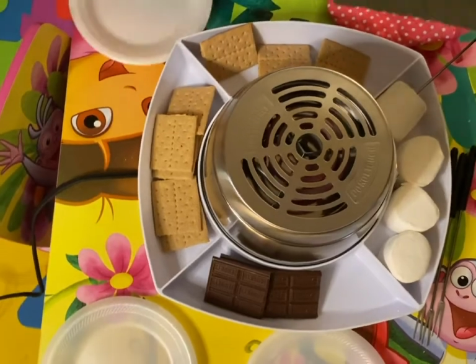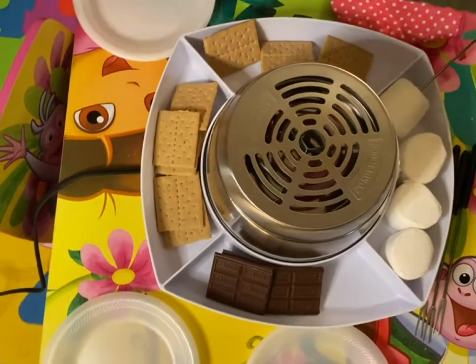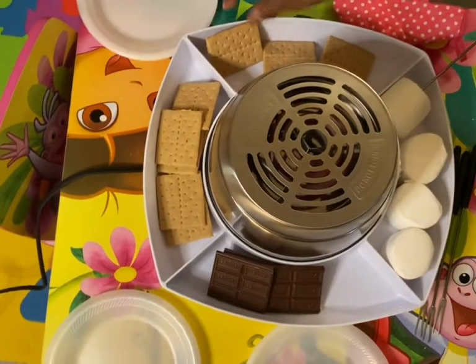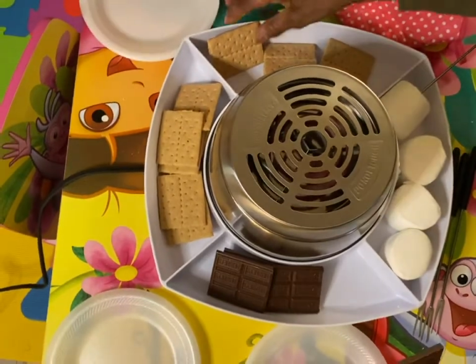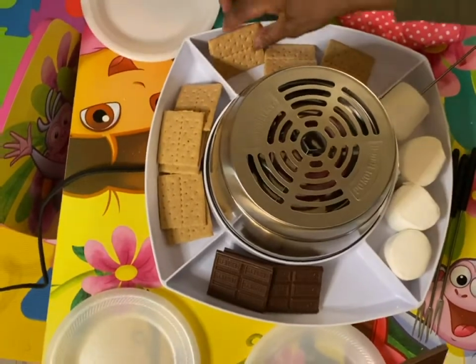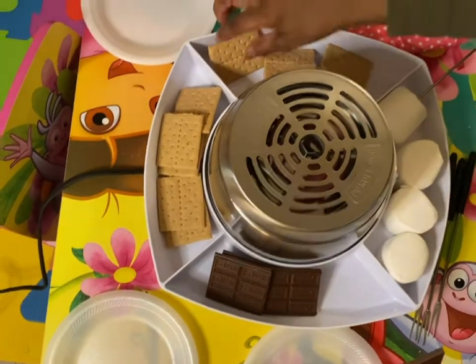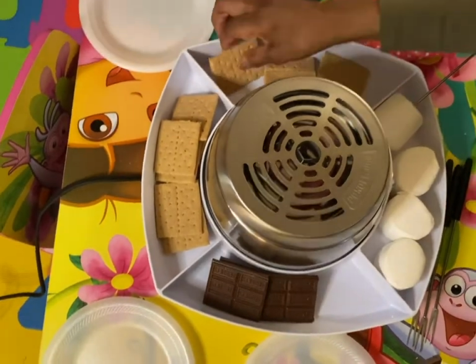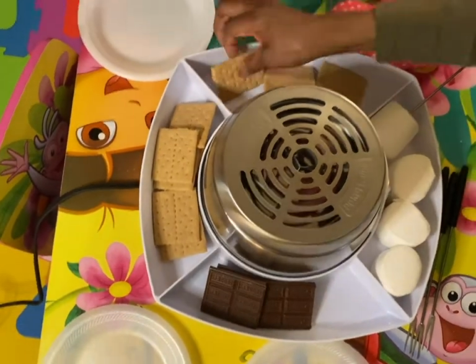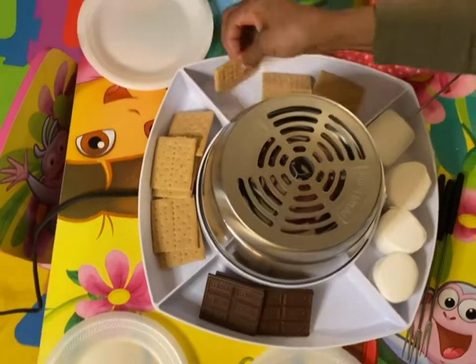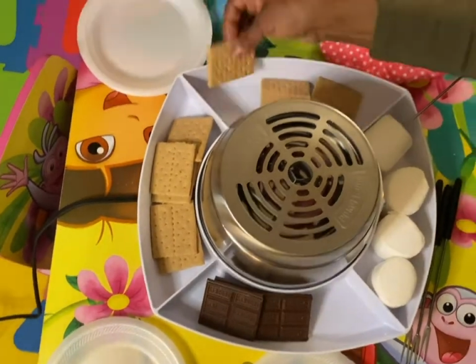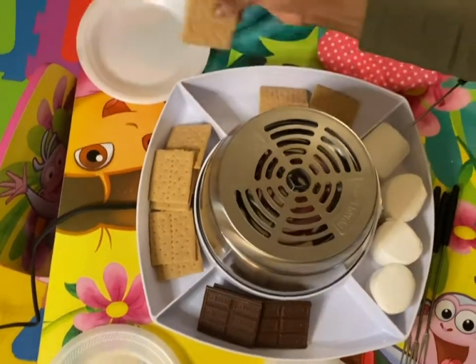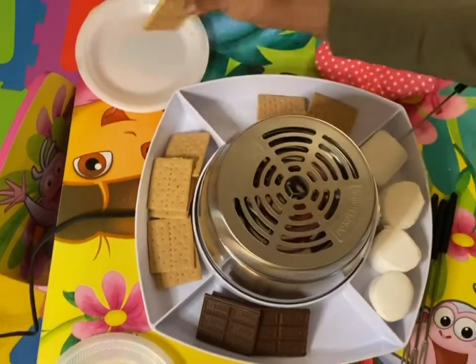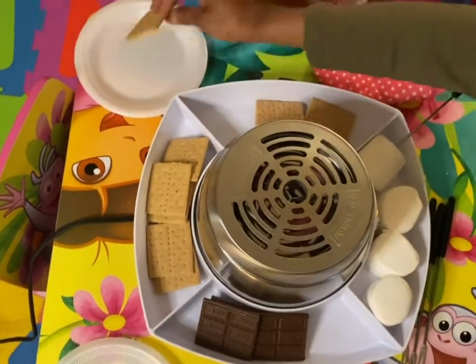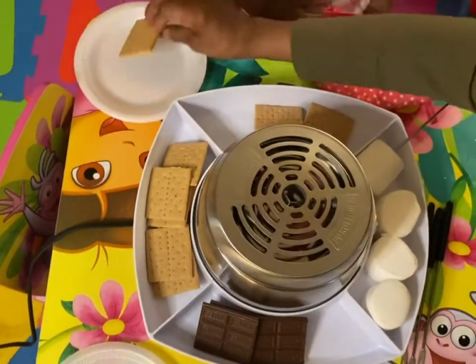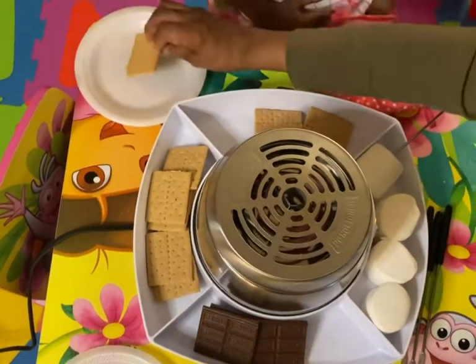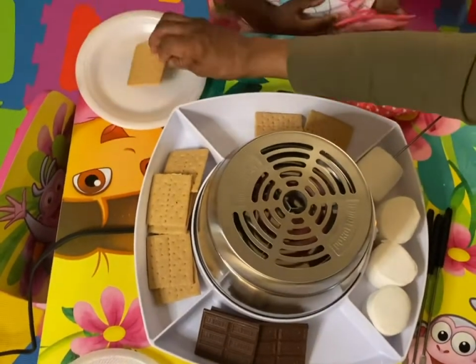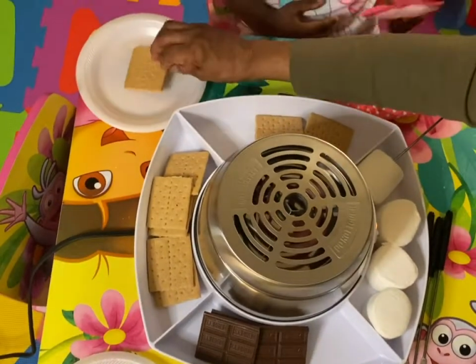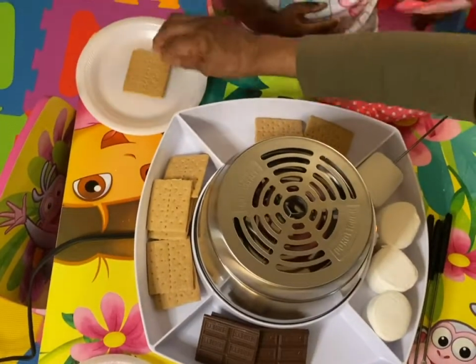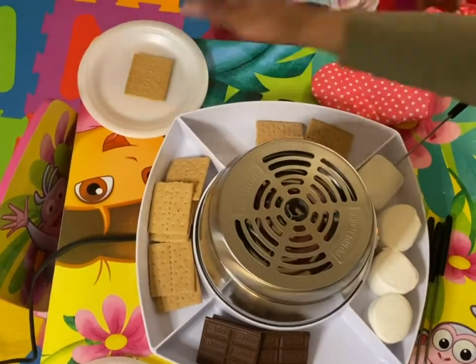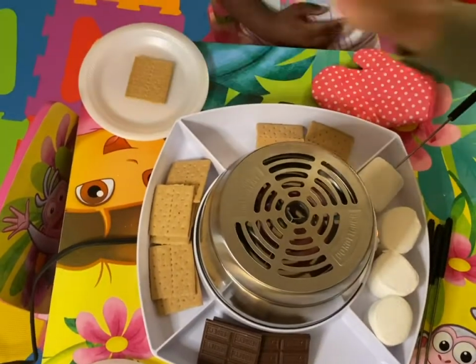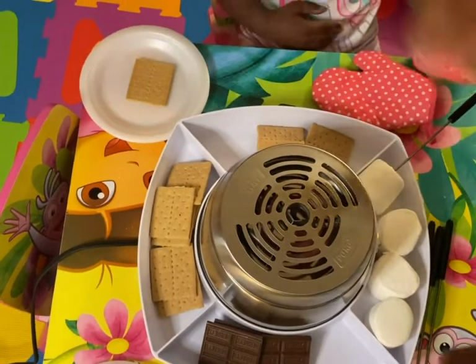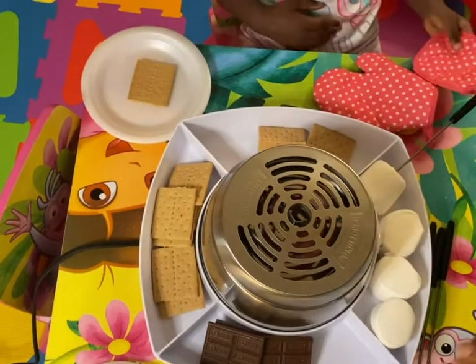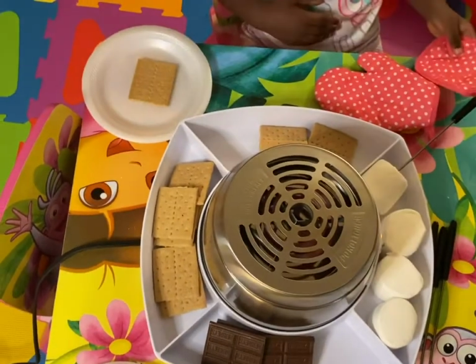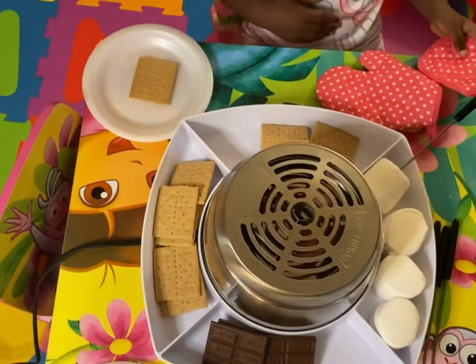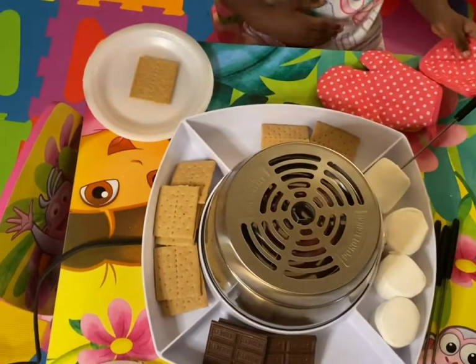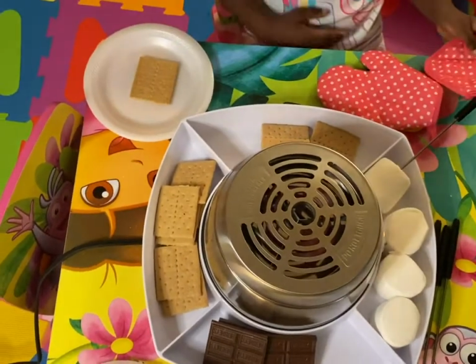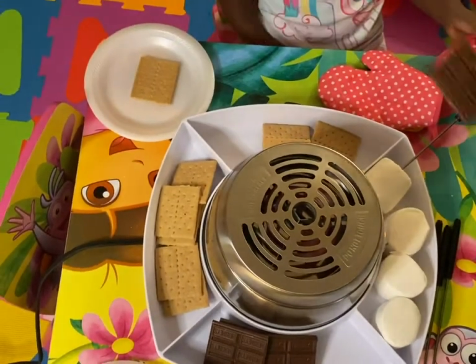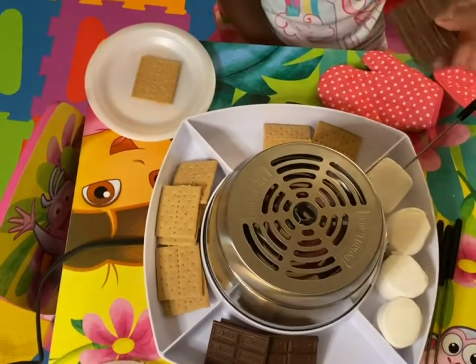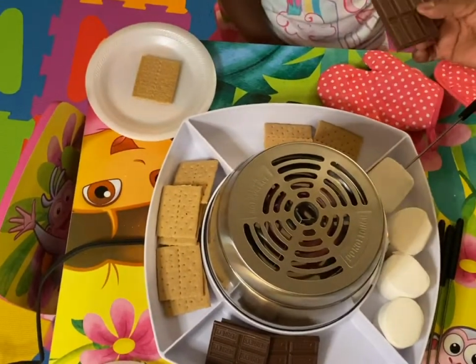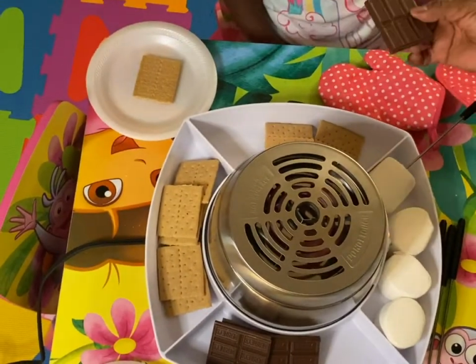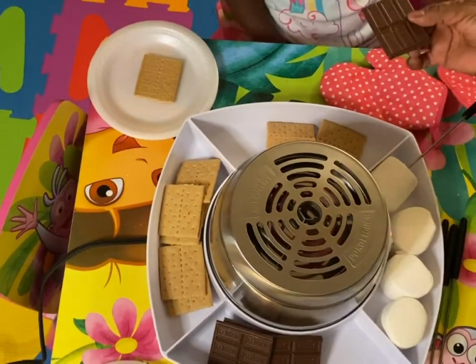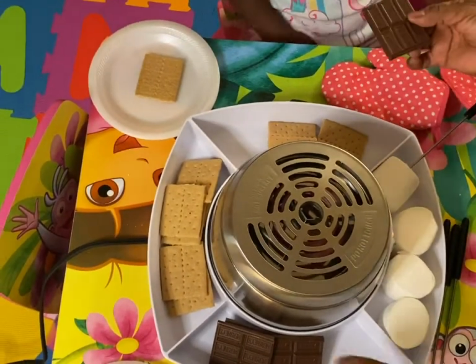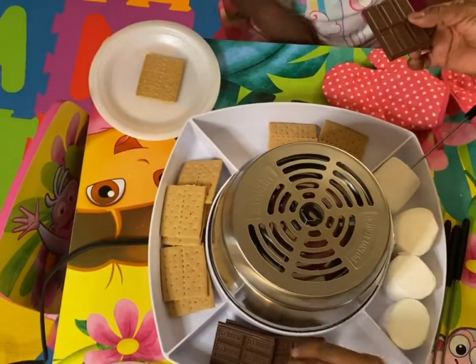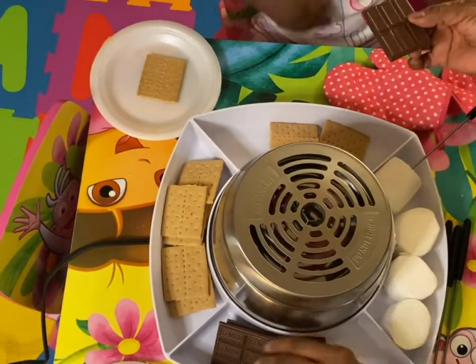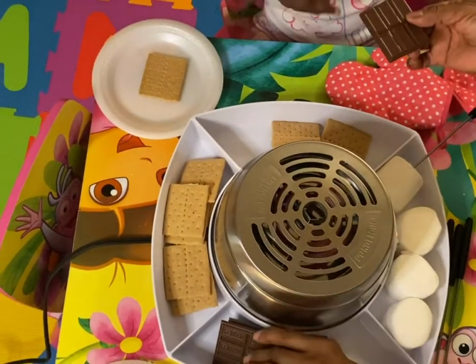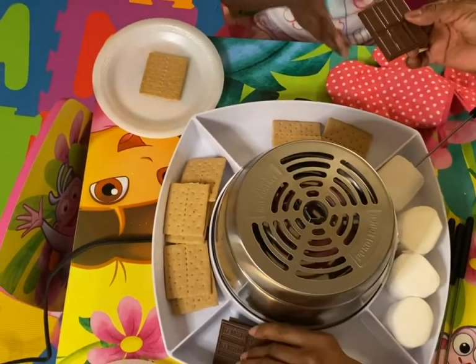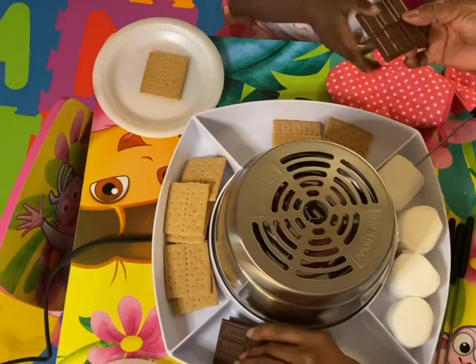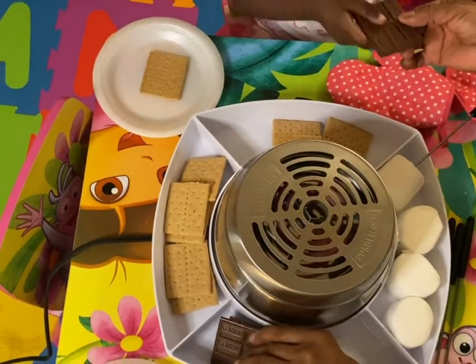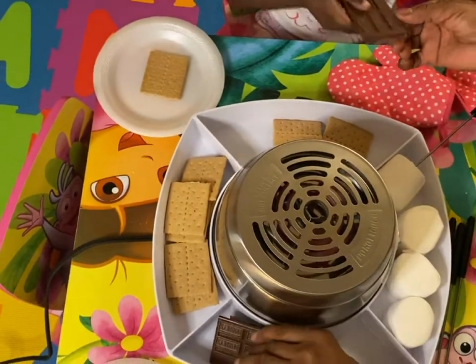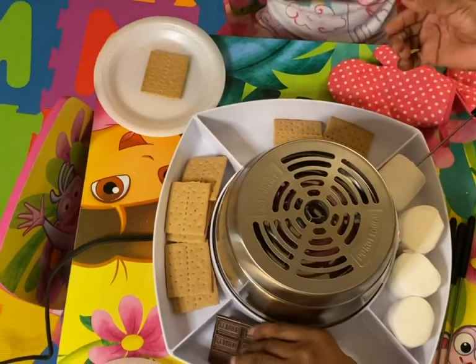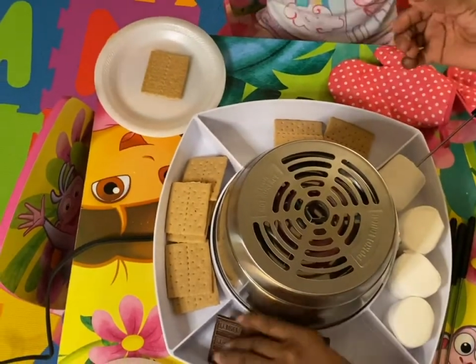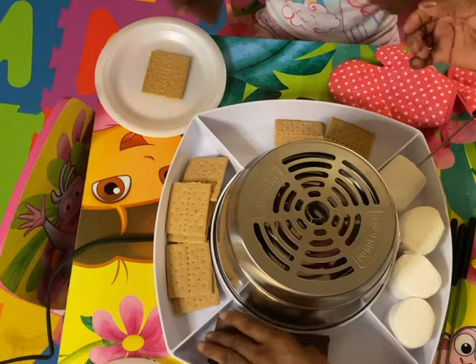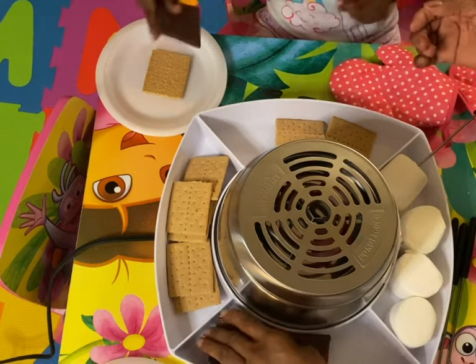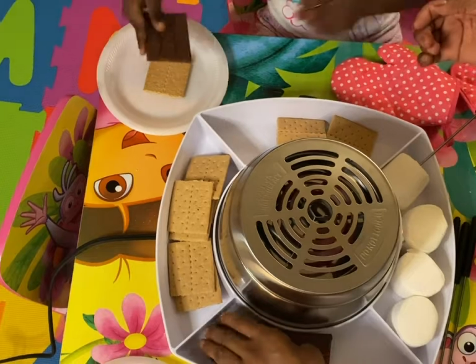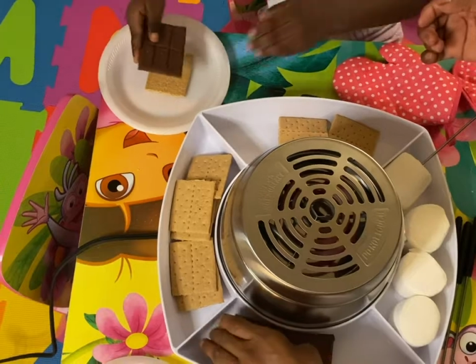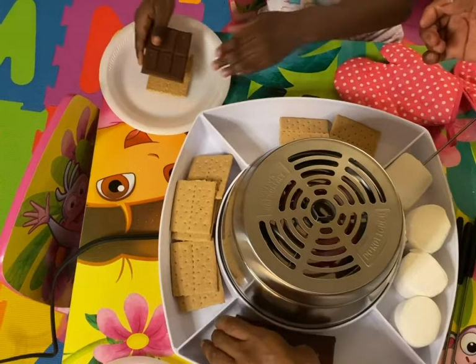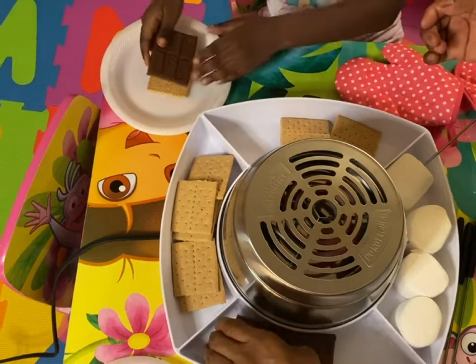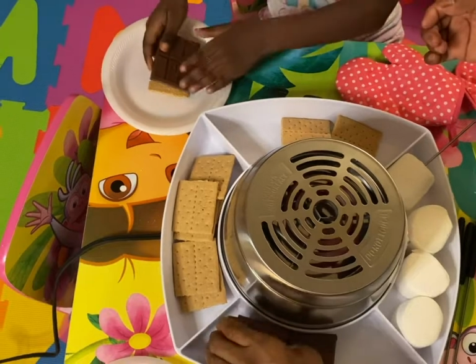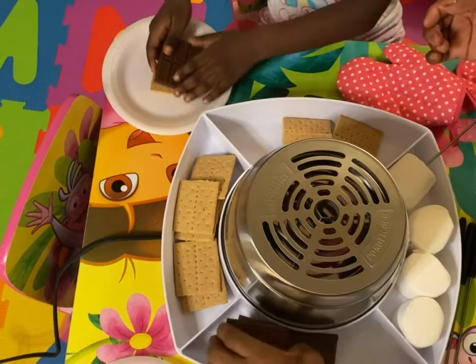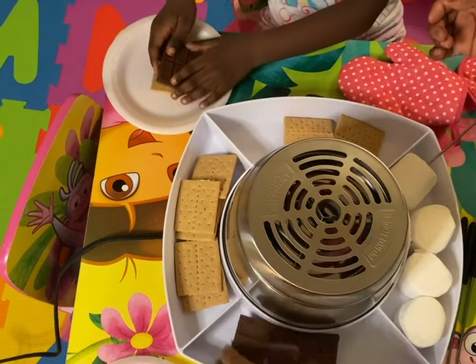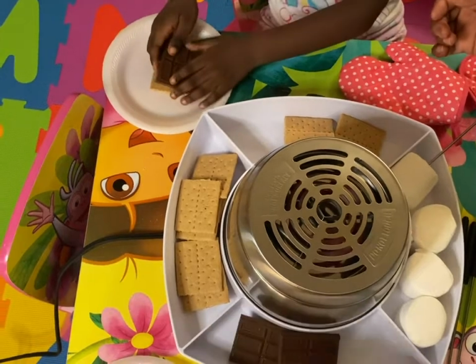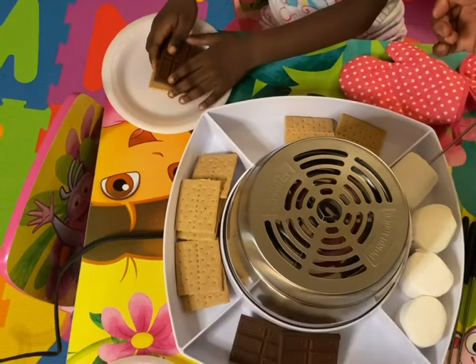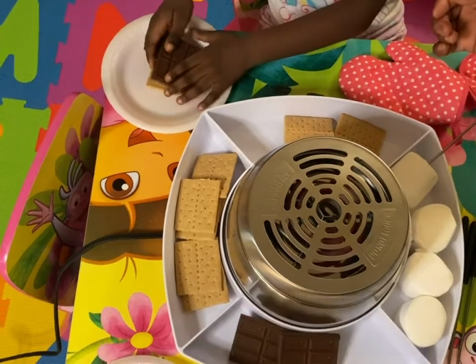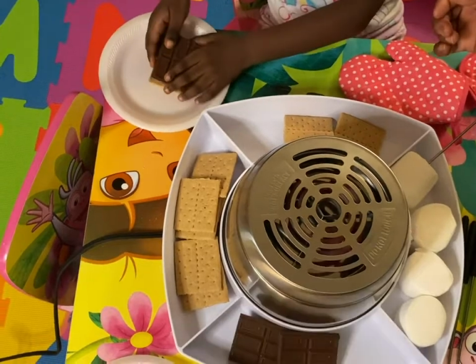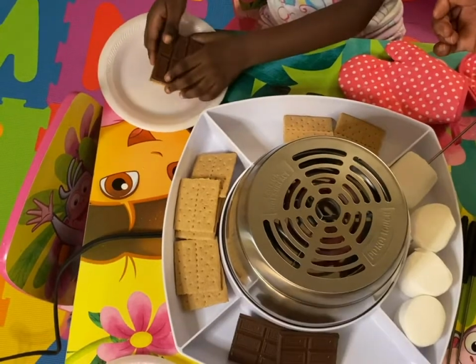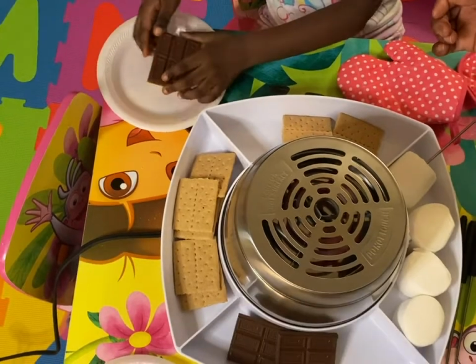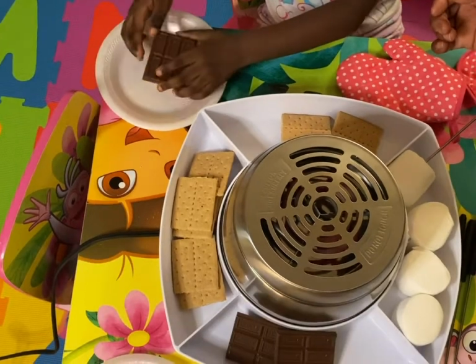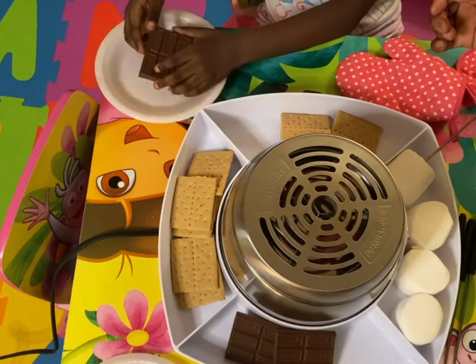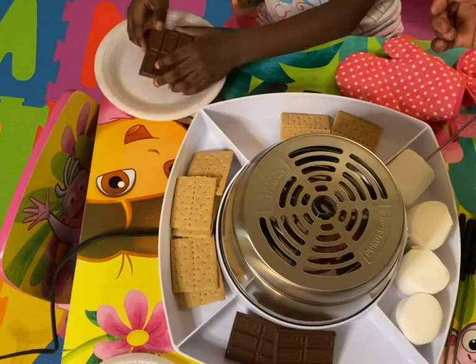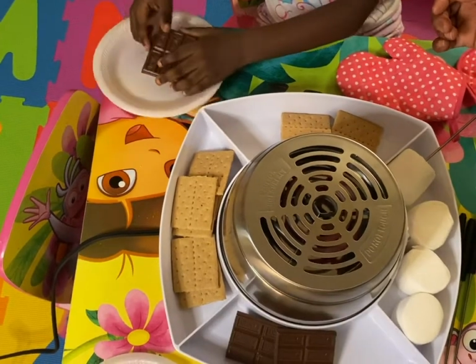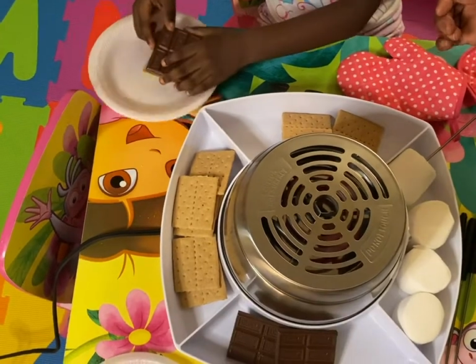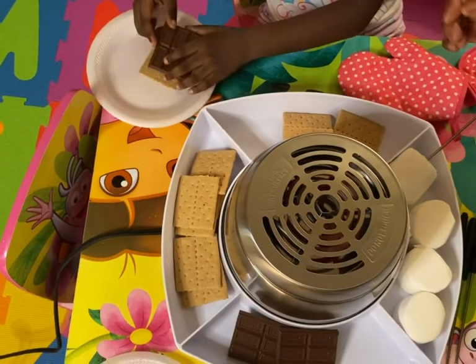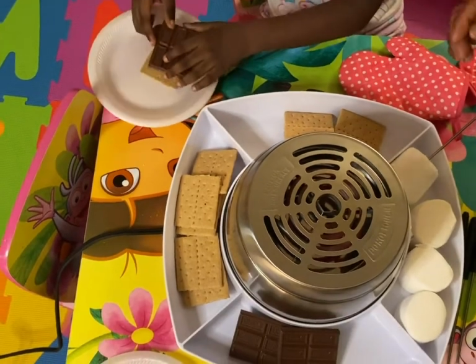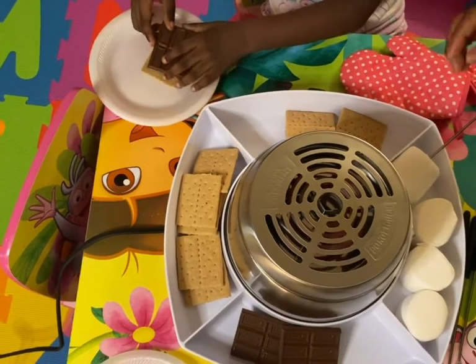You lay one of your graham crackers here, and put your chocolate on it. Just lay that on there real good.